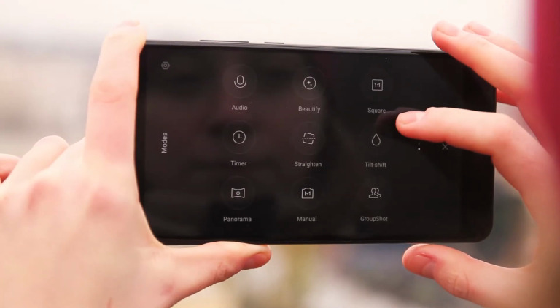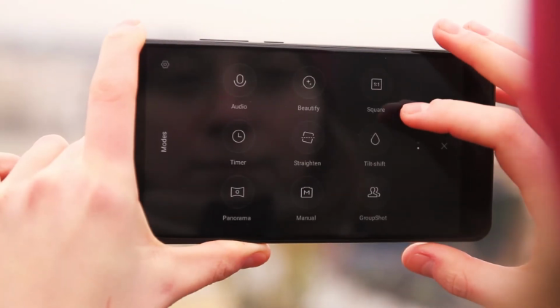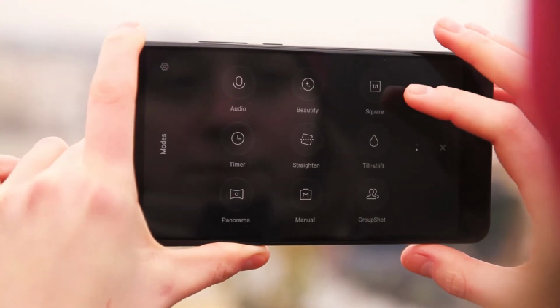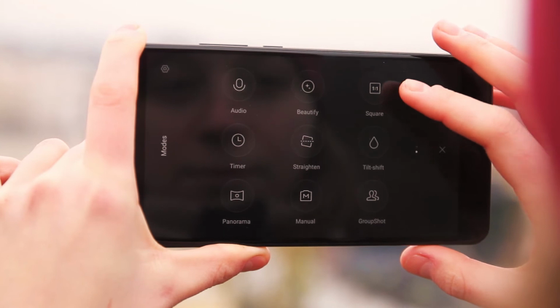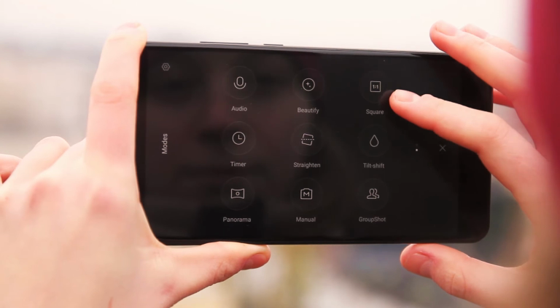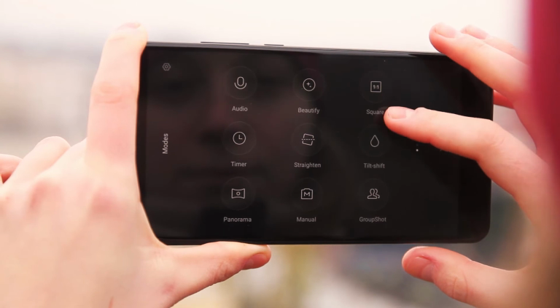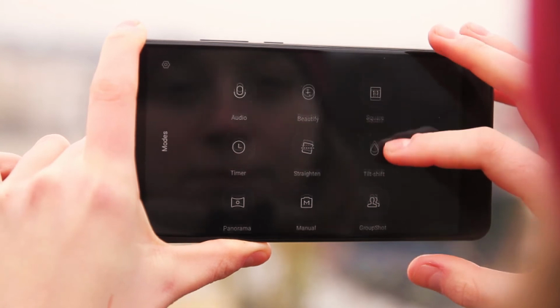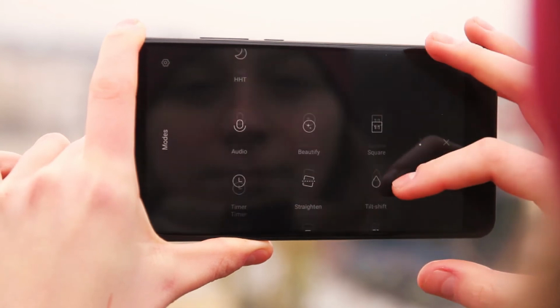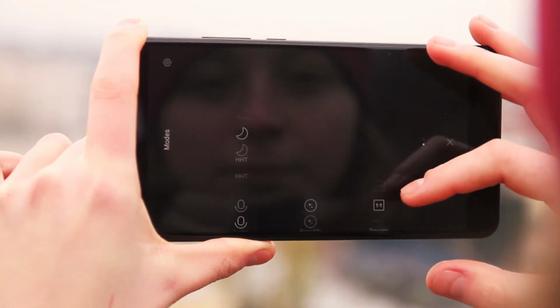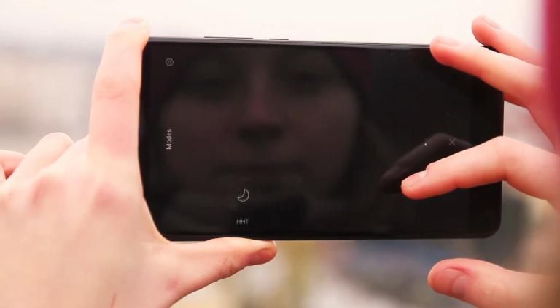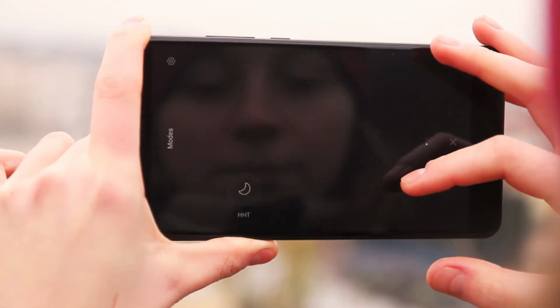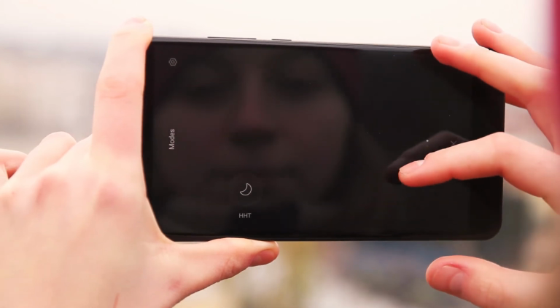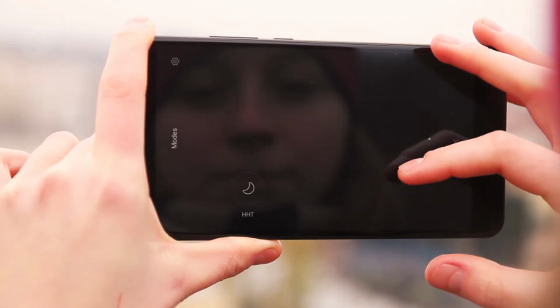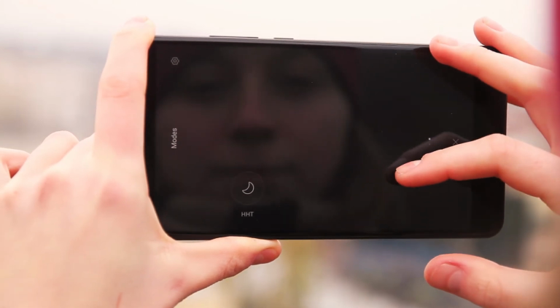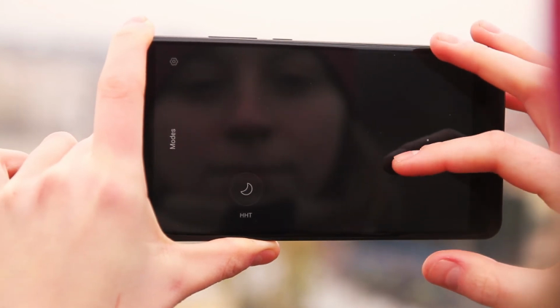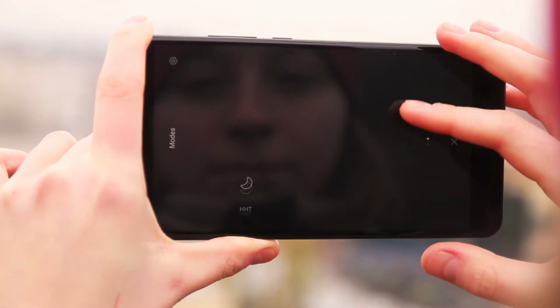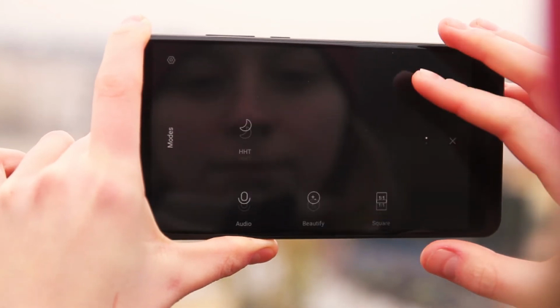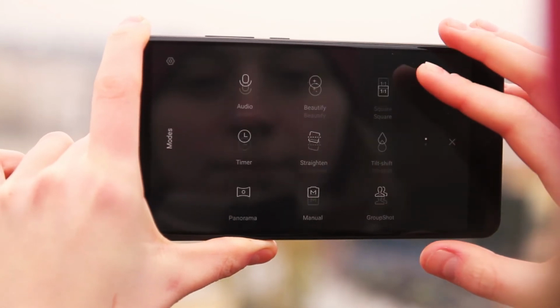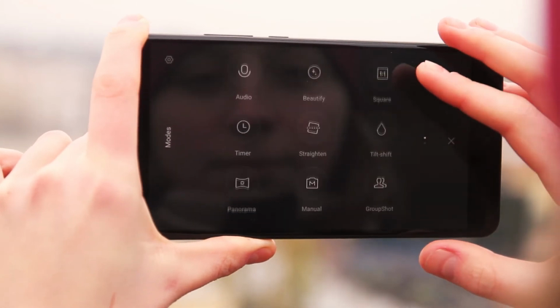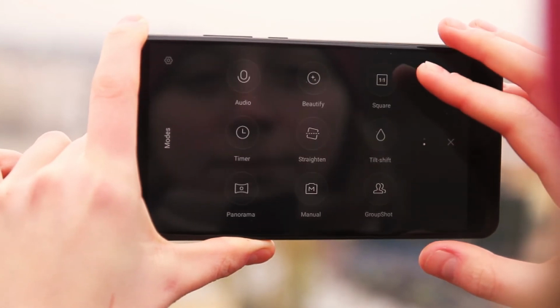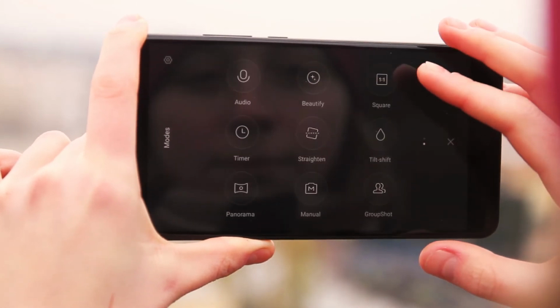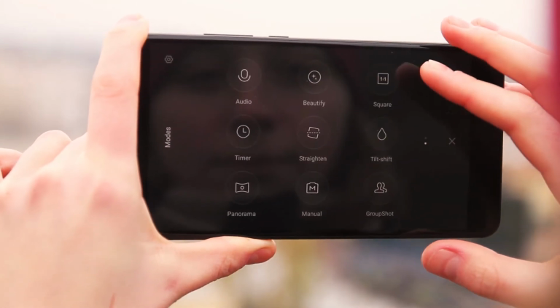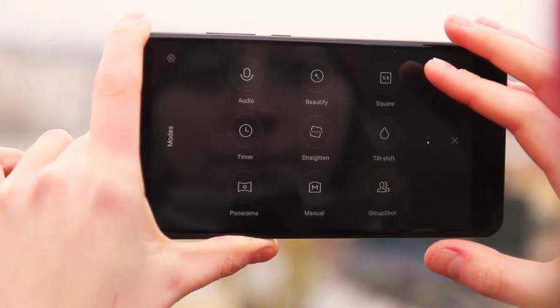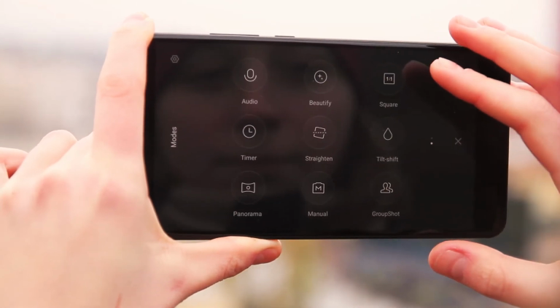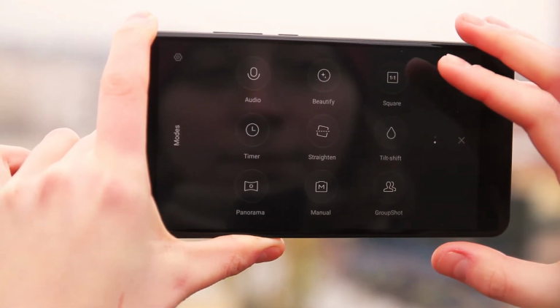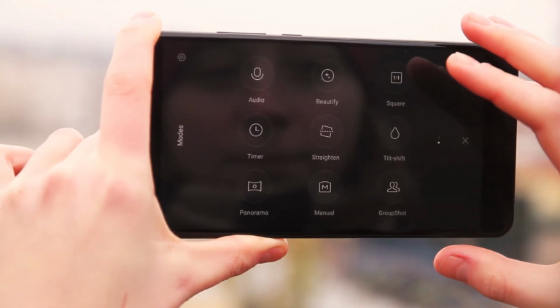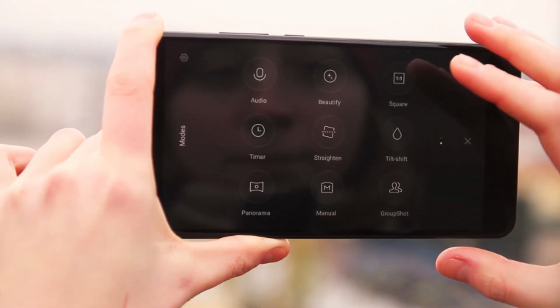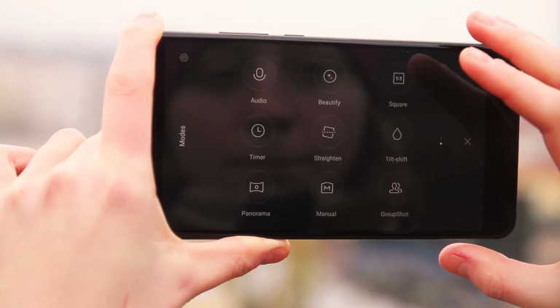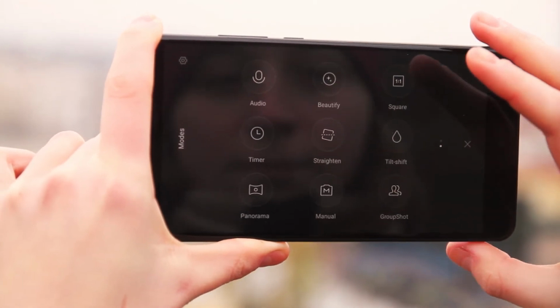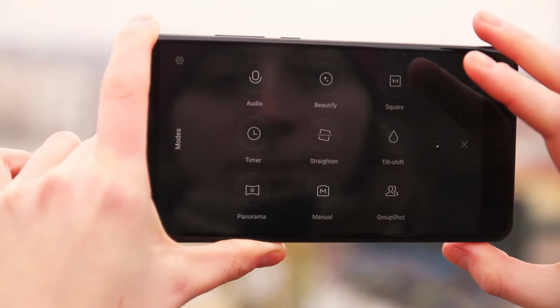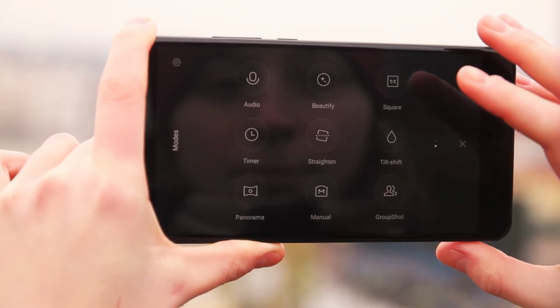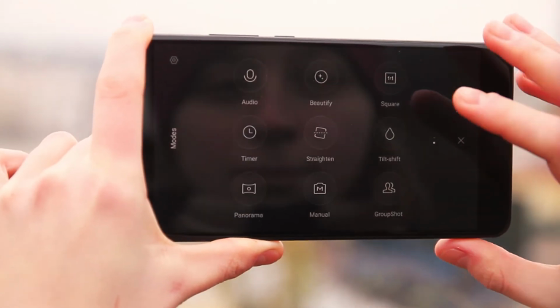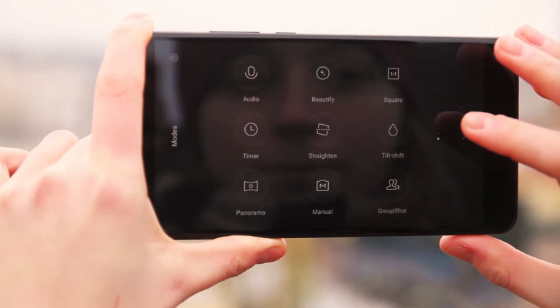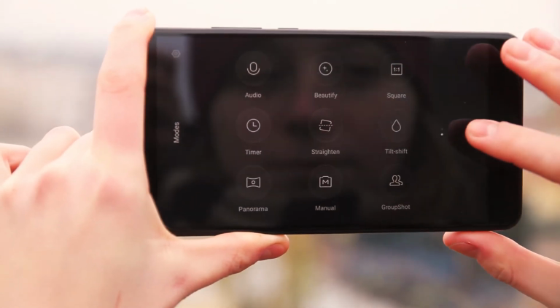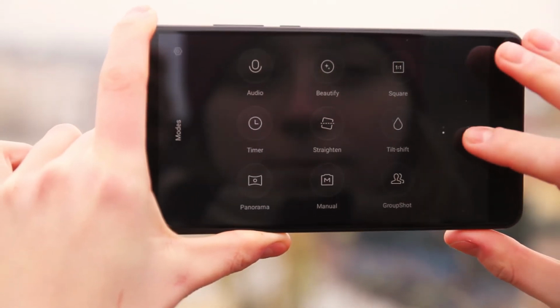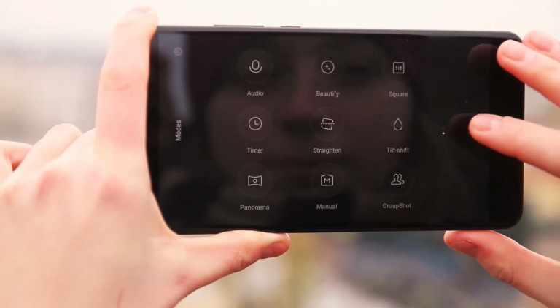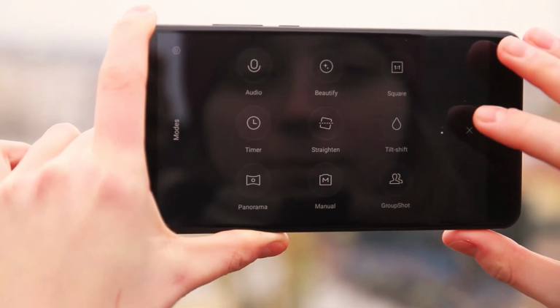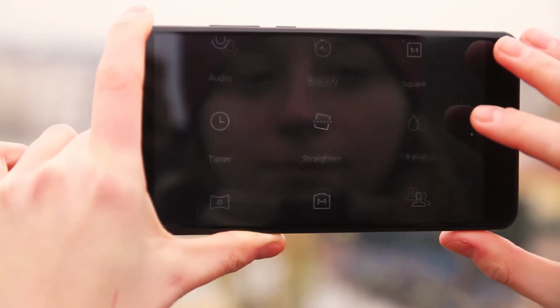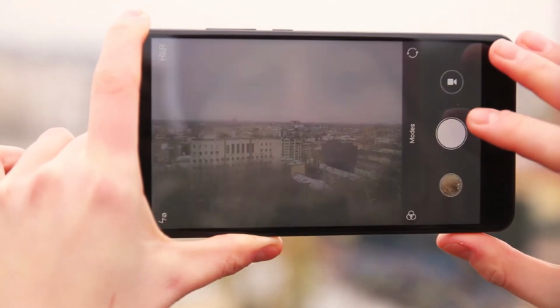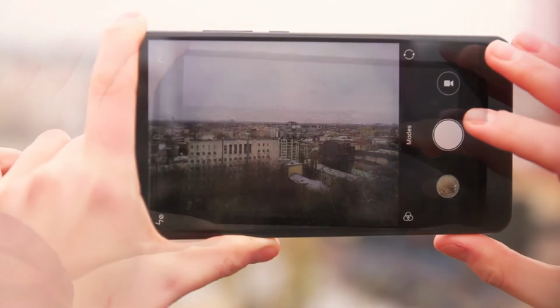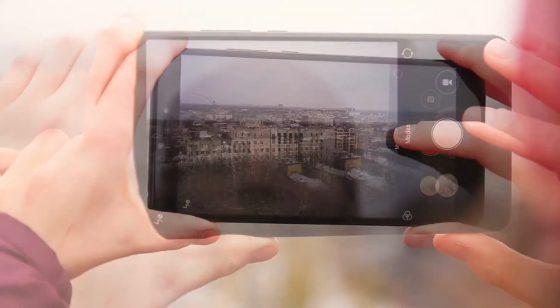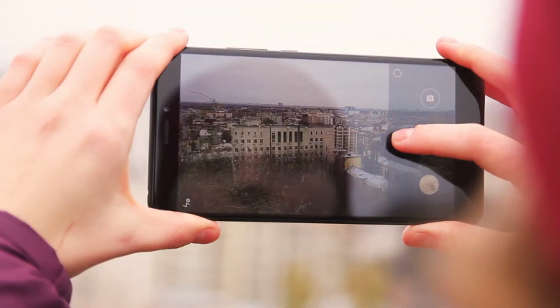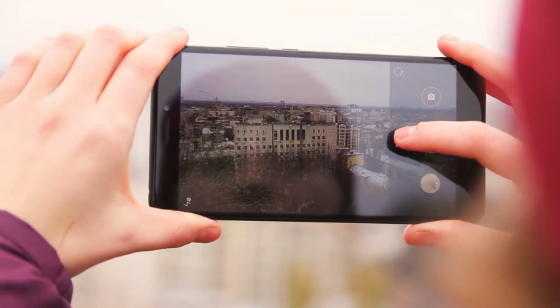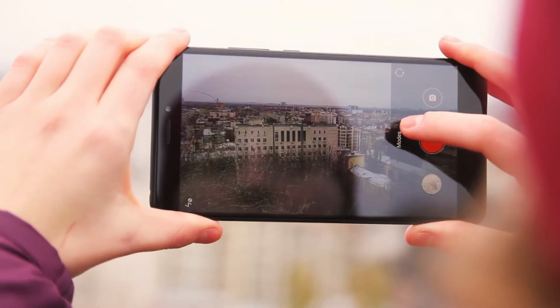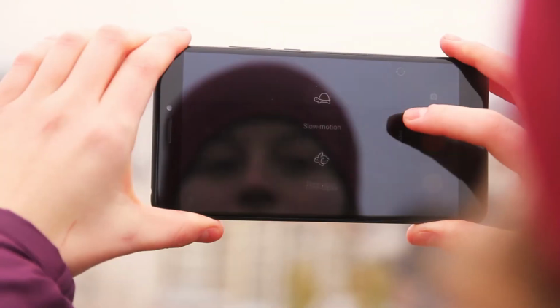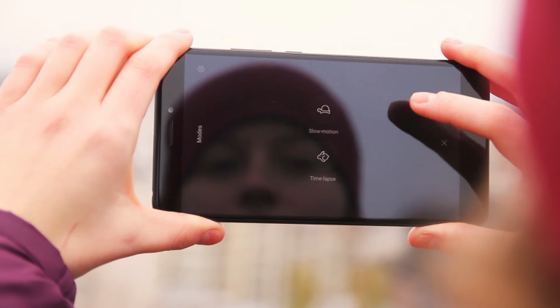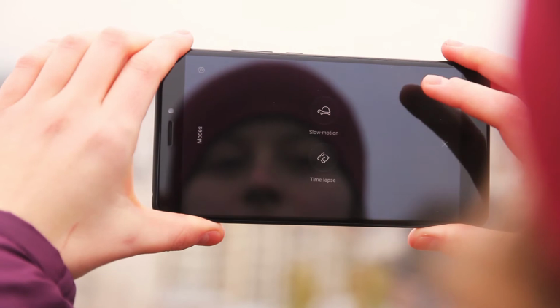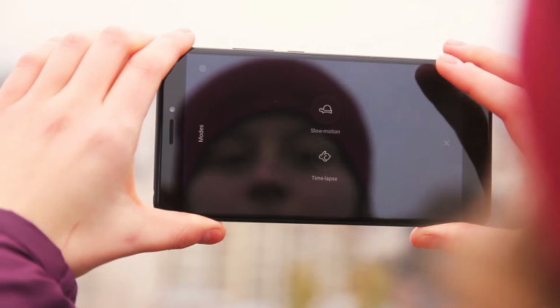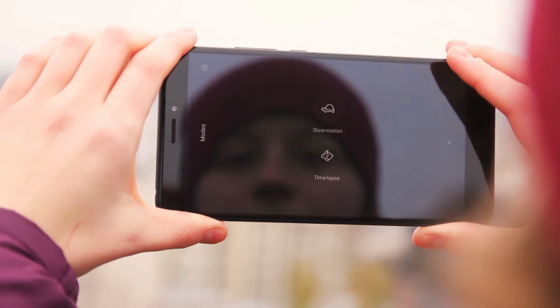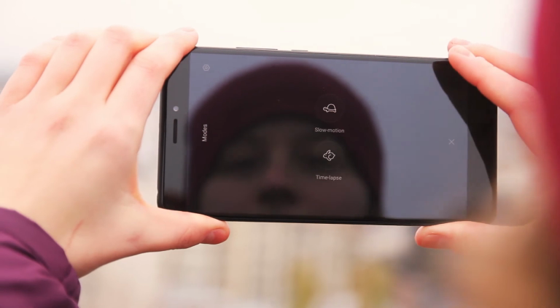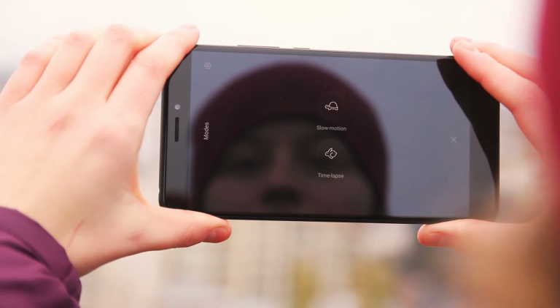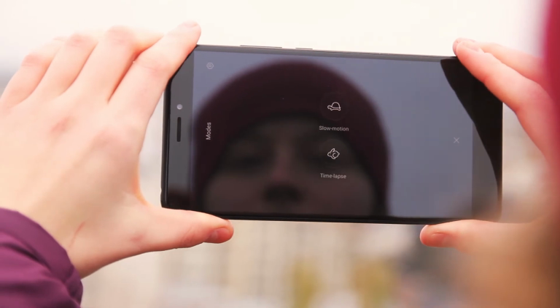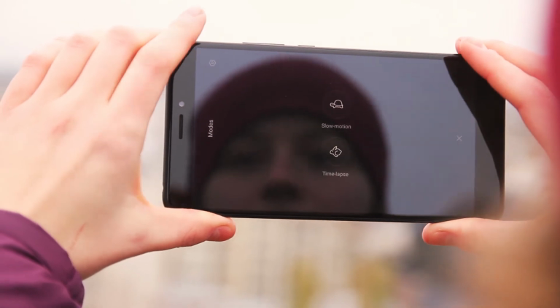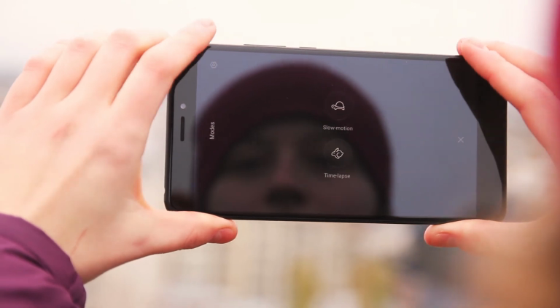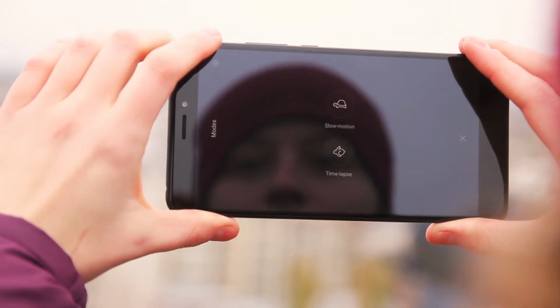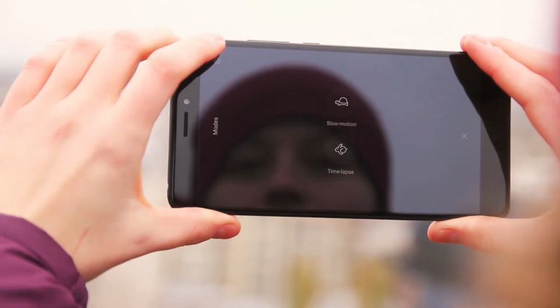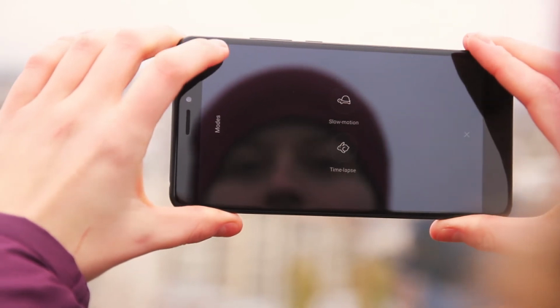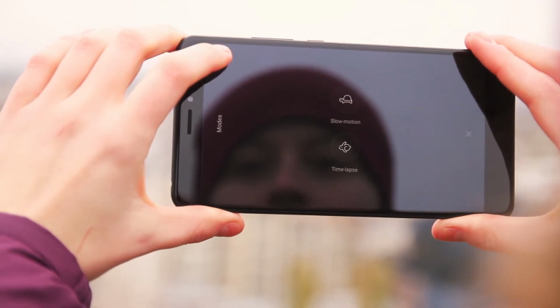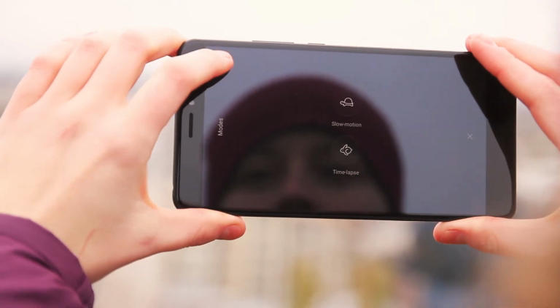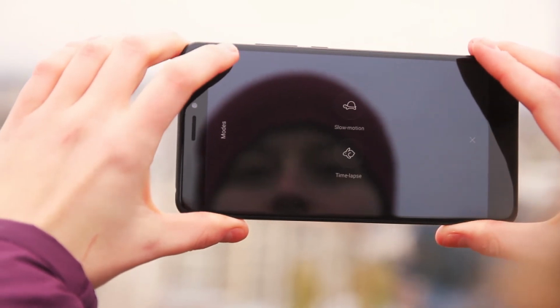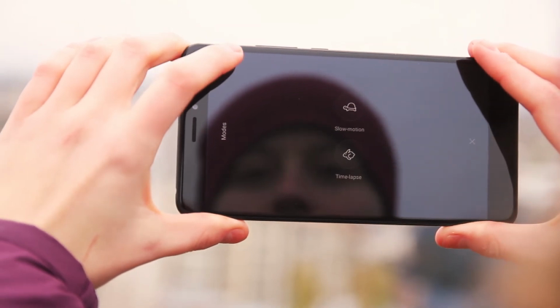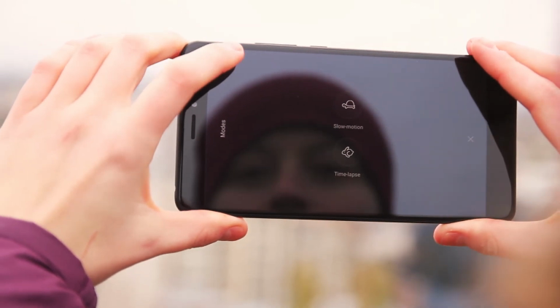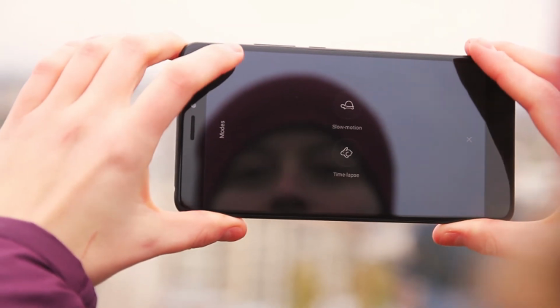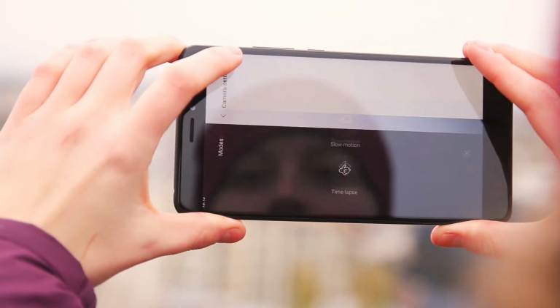There are a lot of different settings, including timelapse and slow motion. In addition, you can shoot photos in RAW if your phone is rooted.